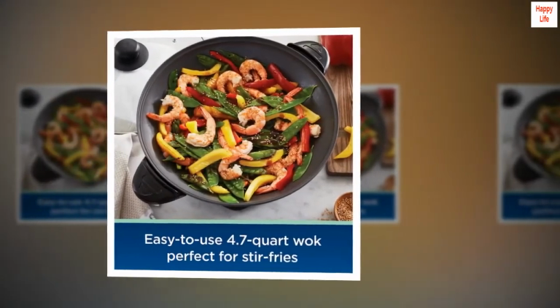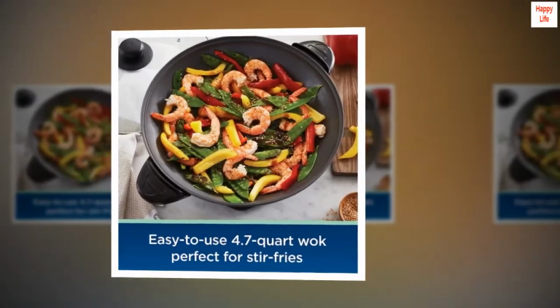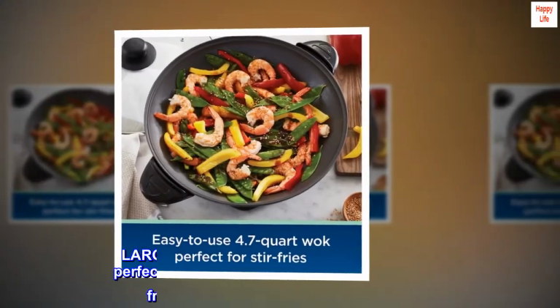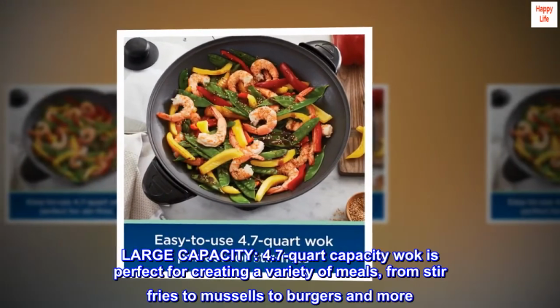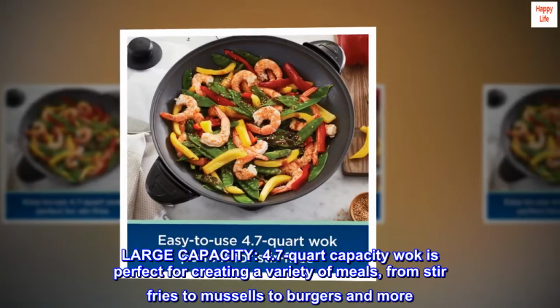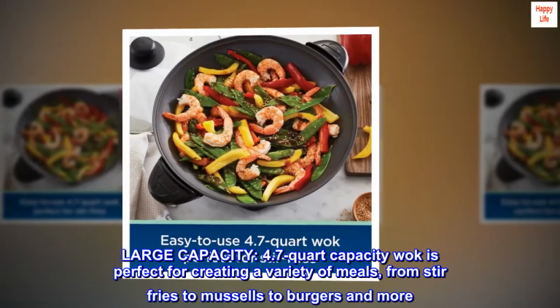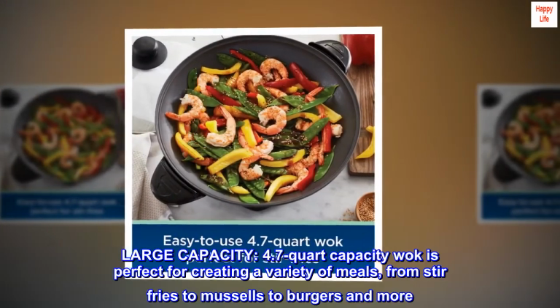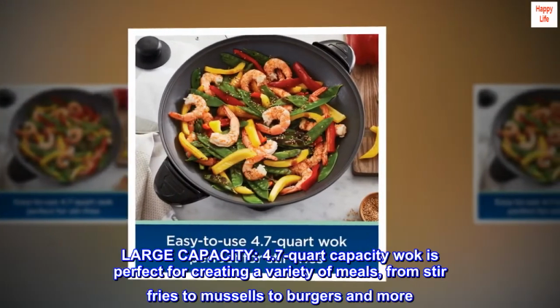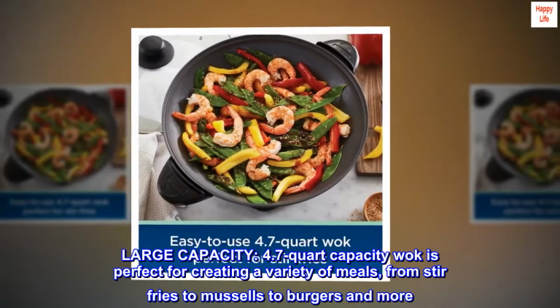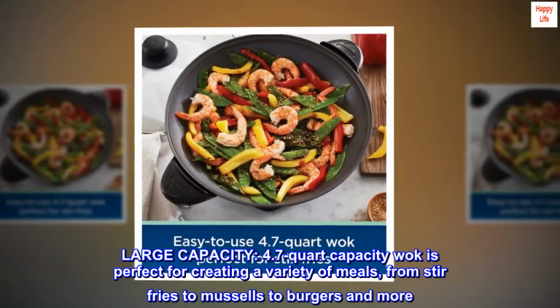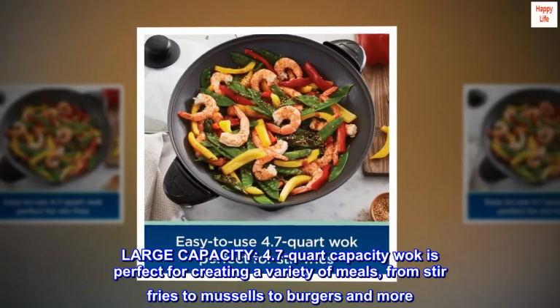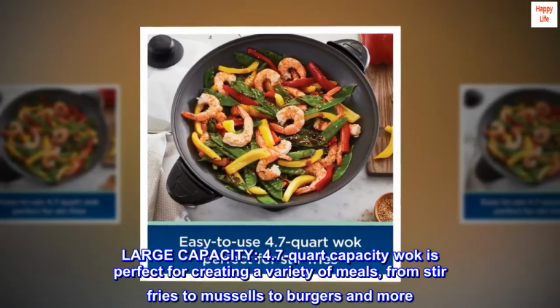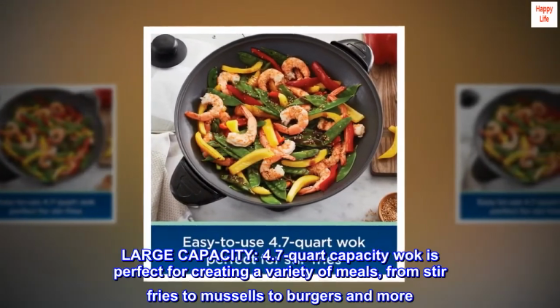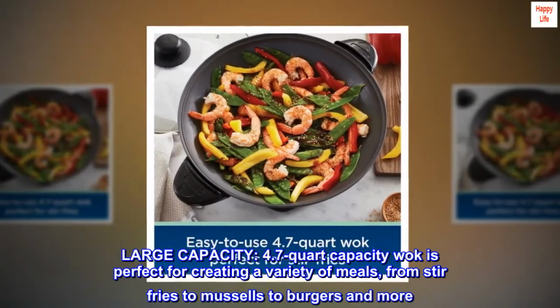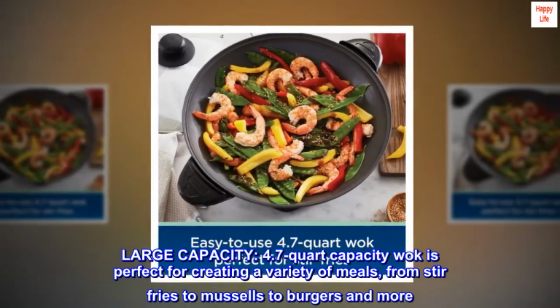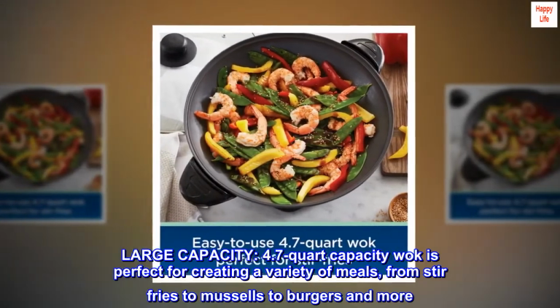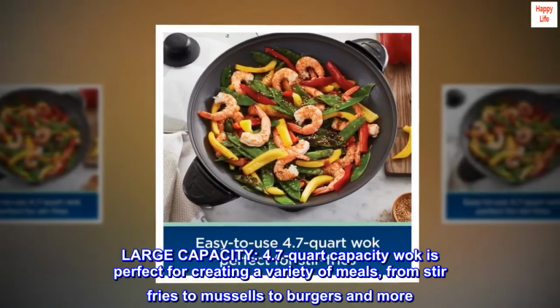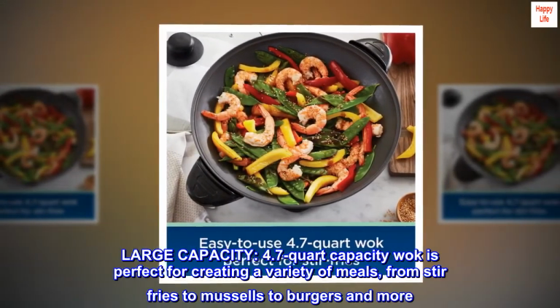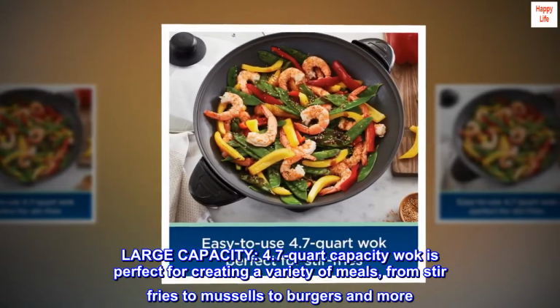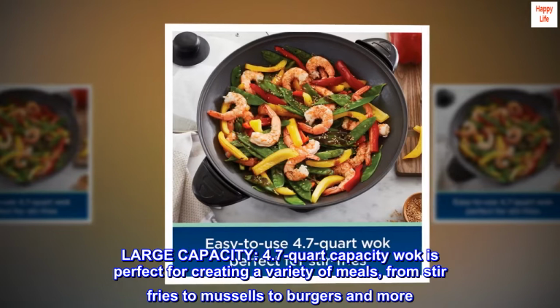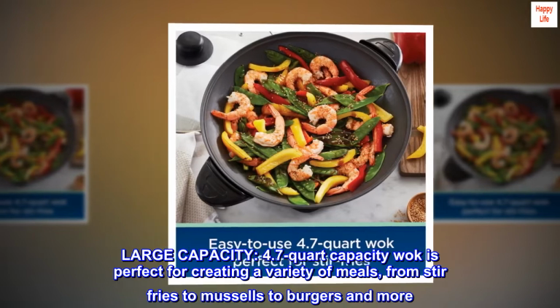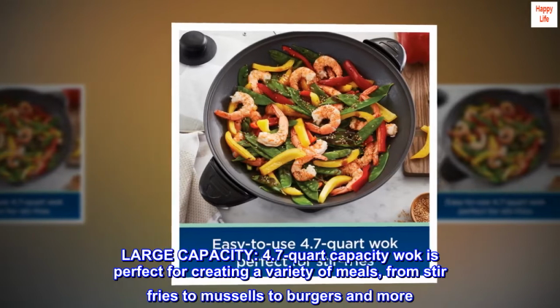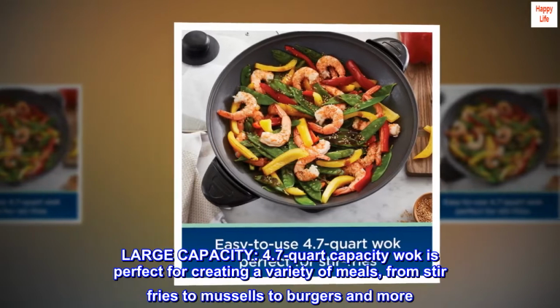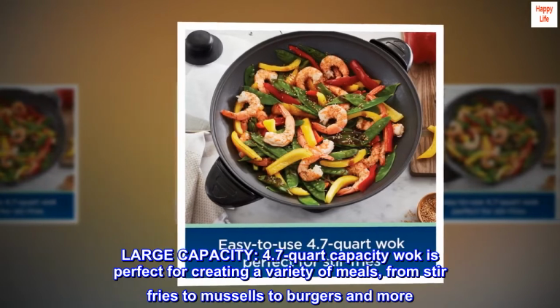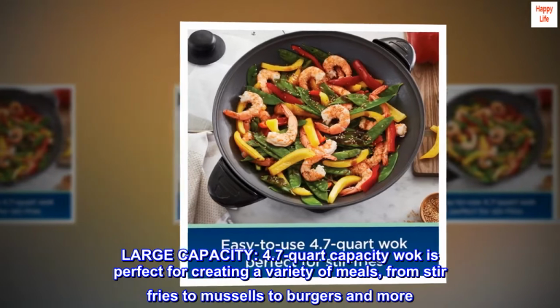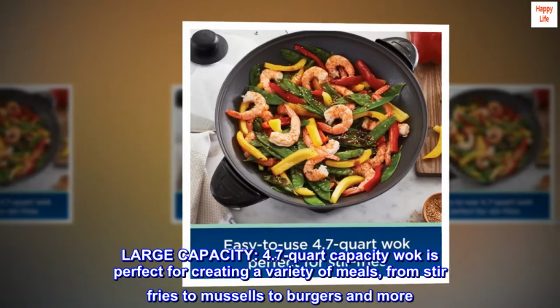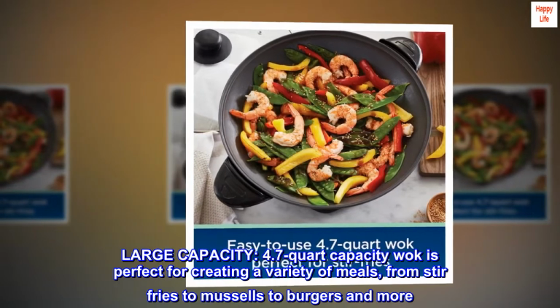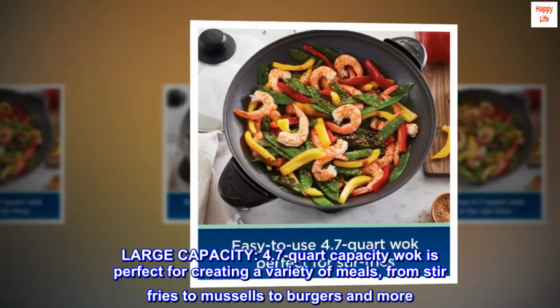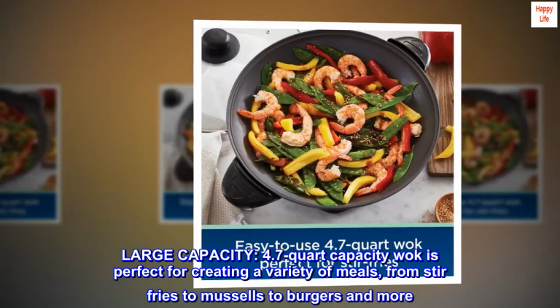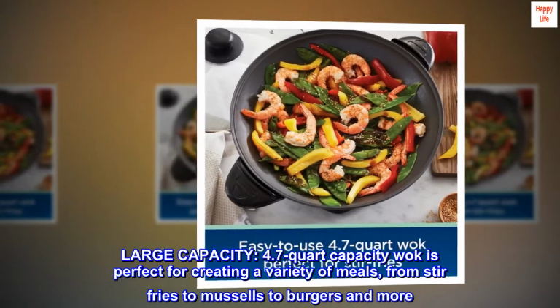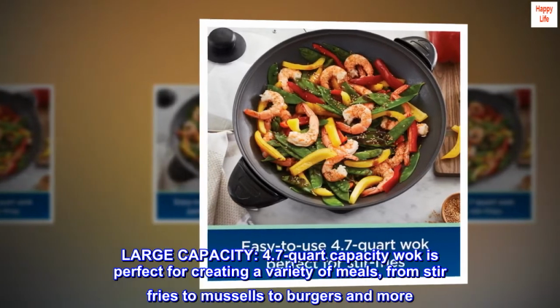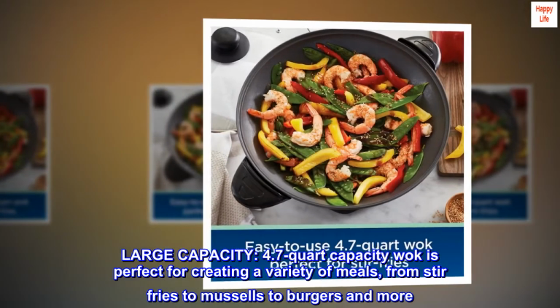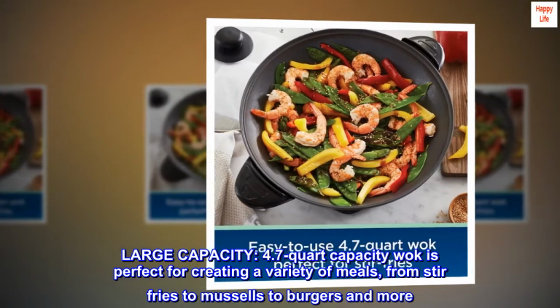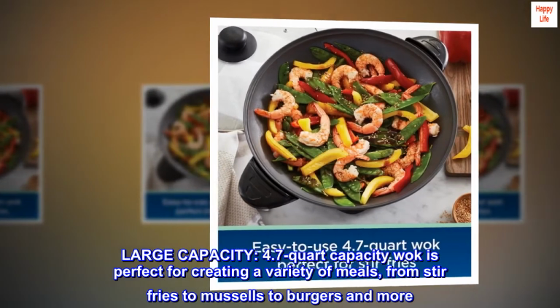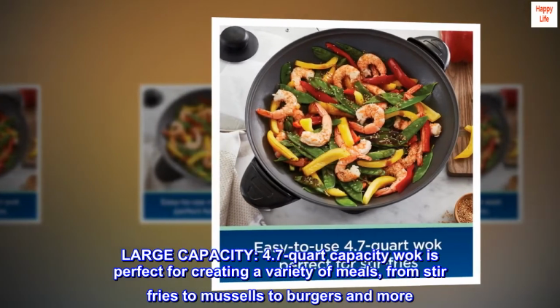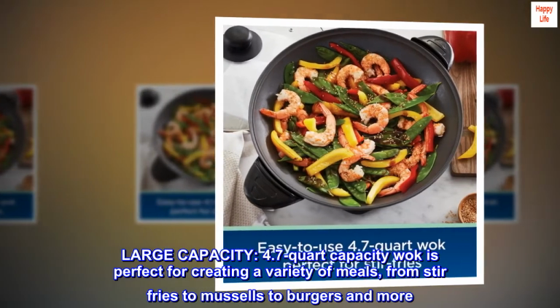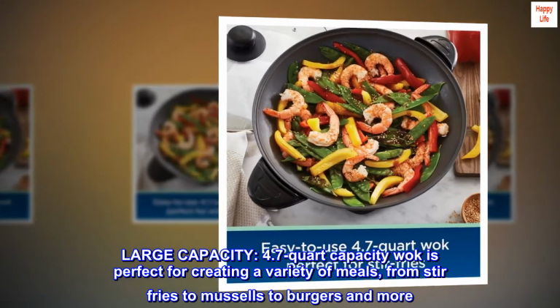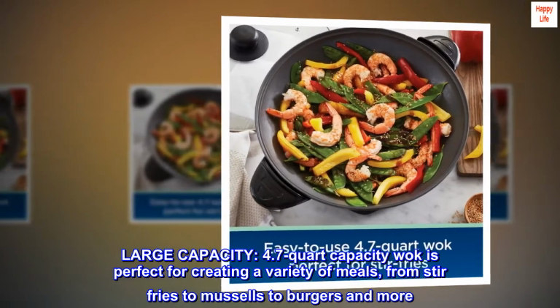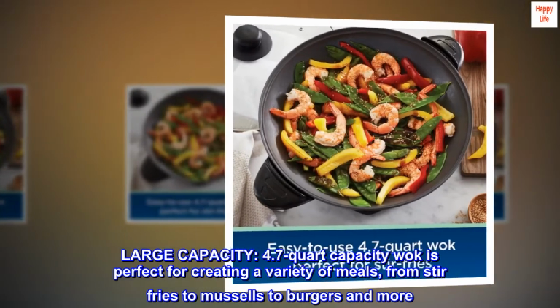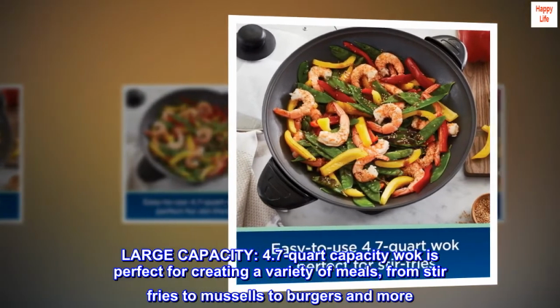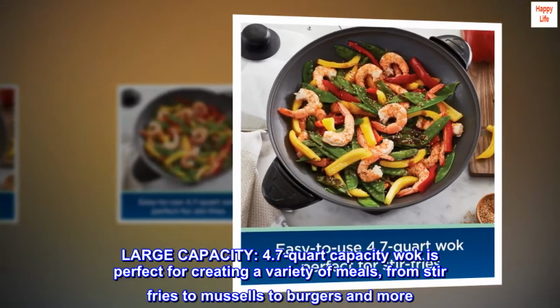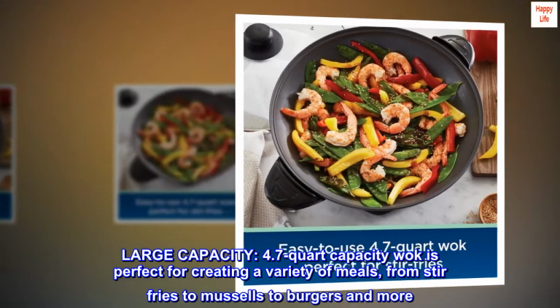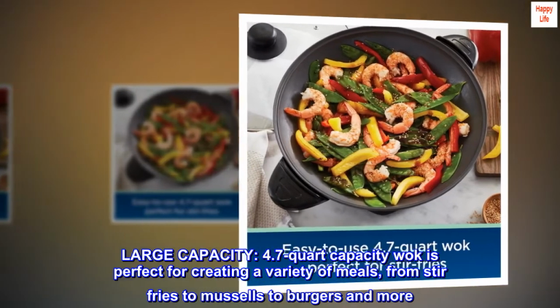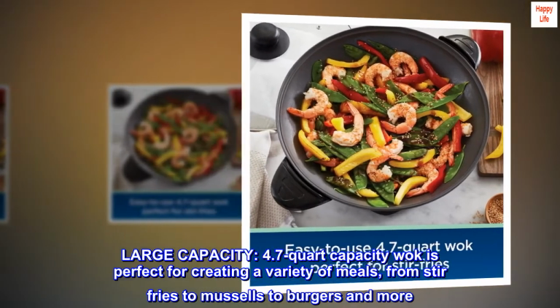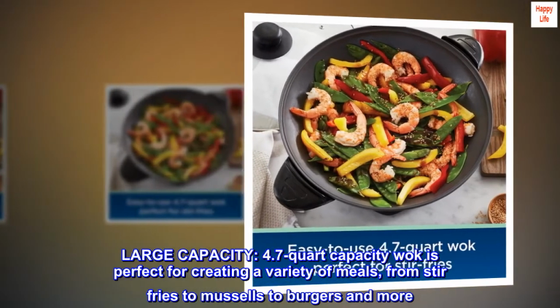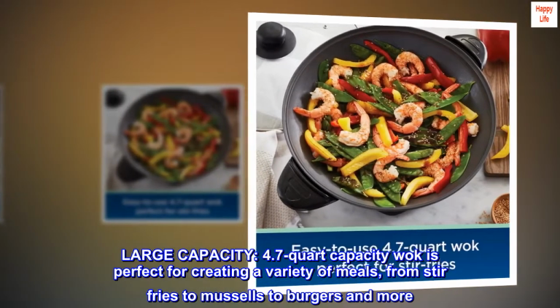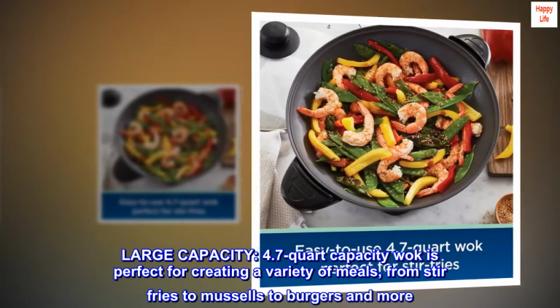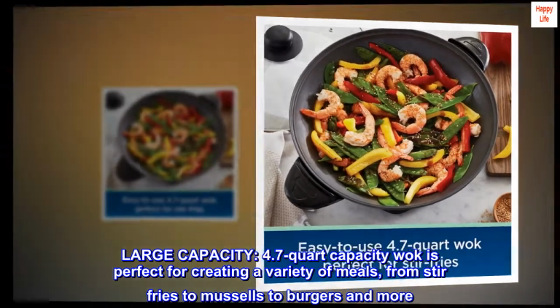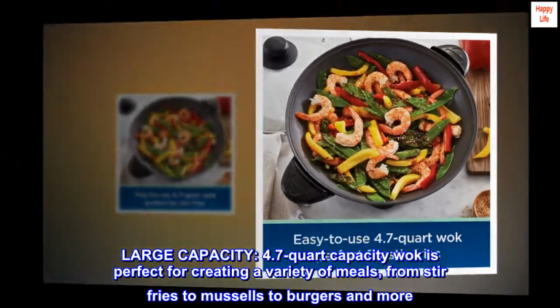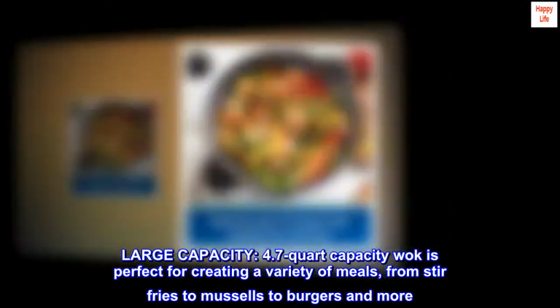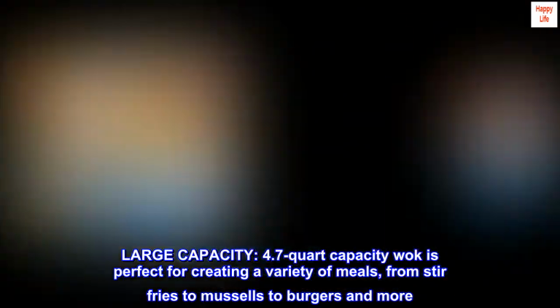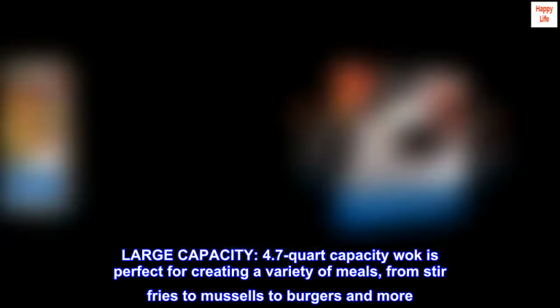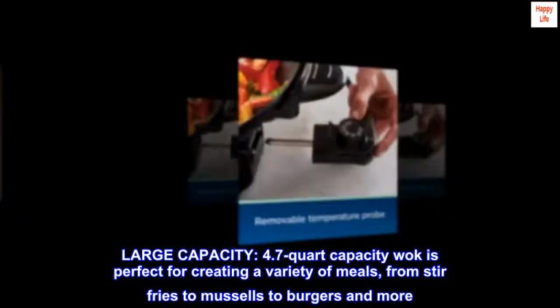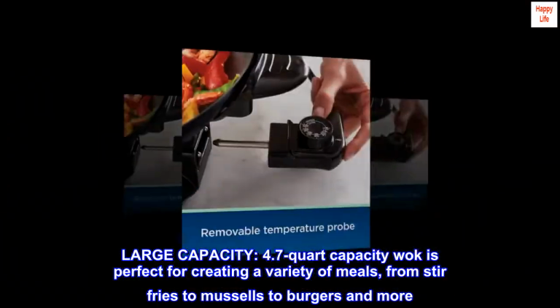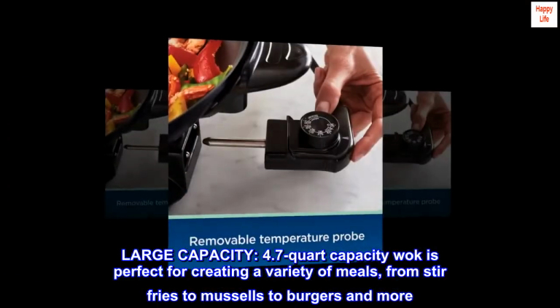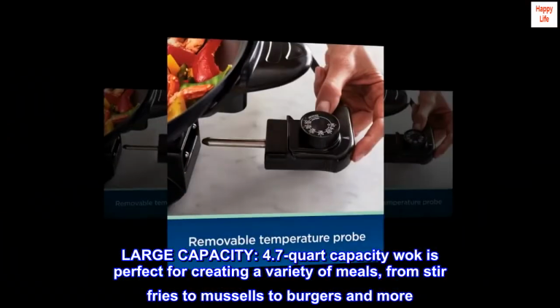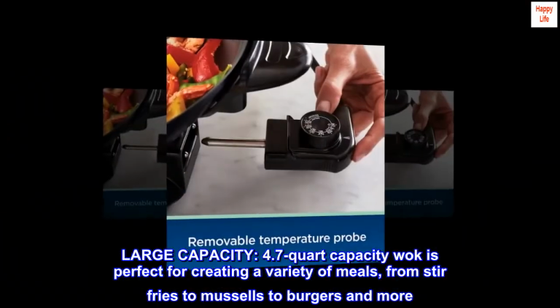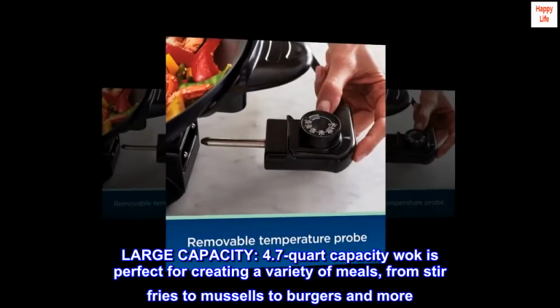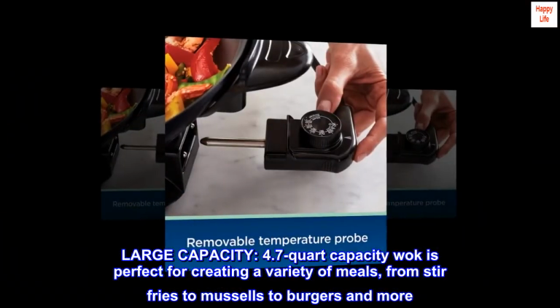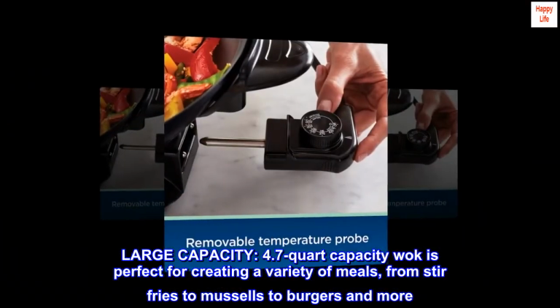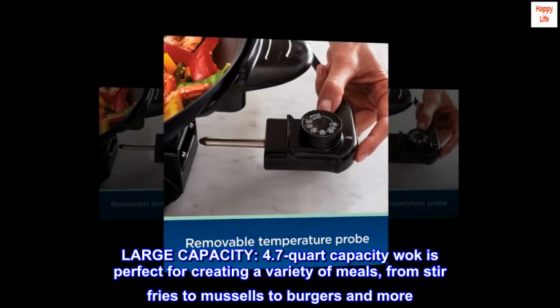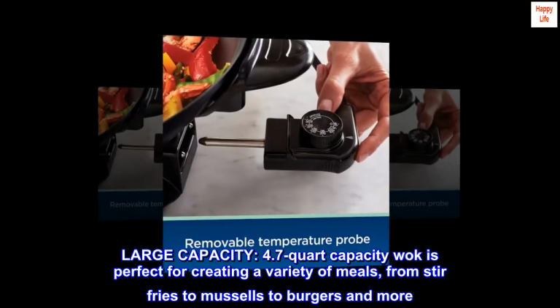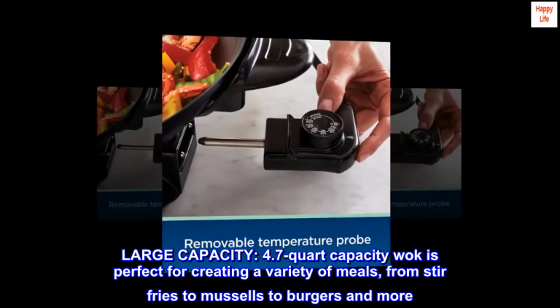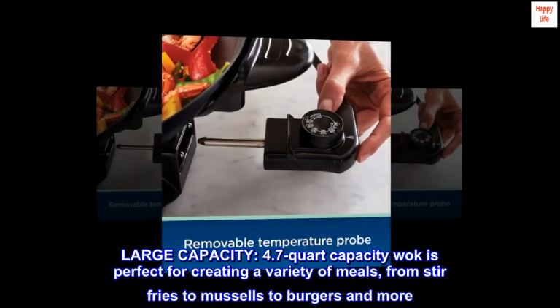Large capacity: the 4.7-quart capacity wok is perfect for creating a variety of meals, from stir-fries to mussels to burgers and more.